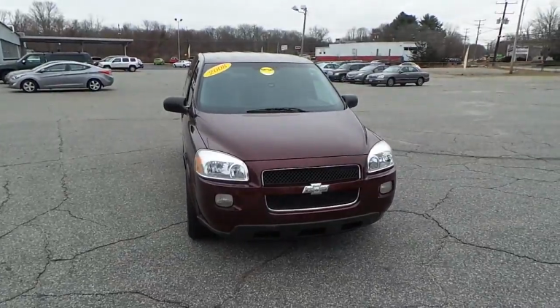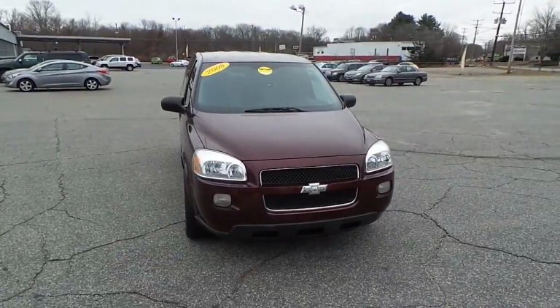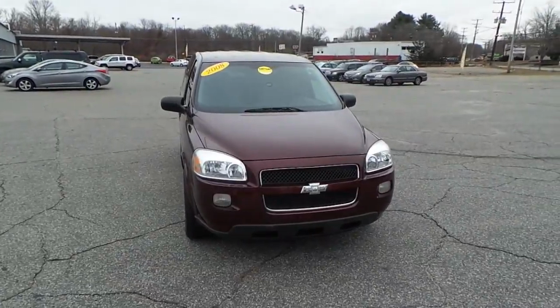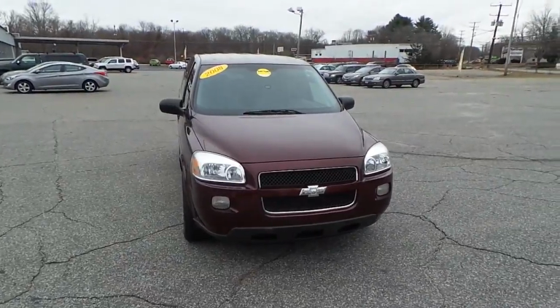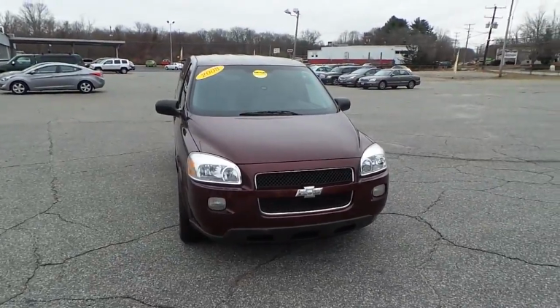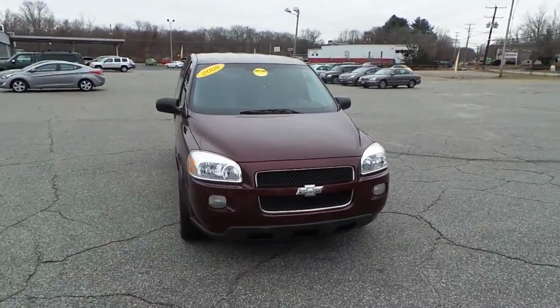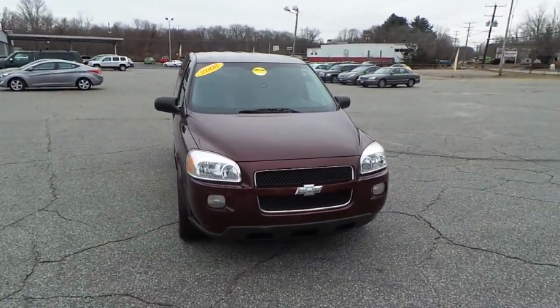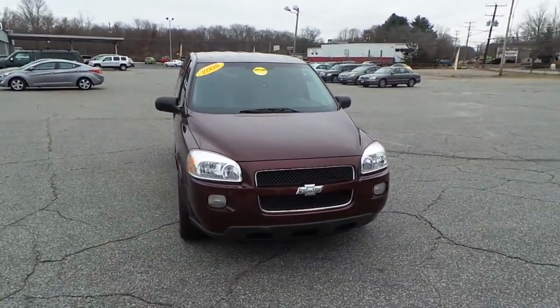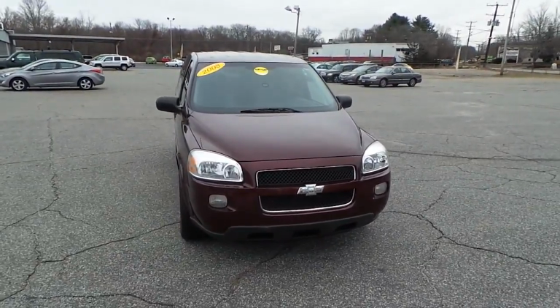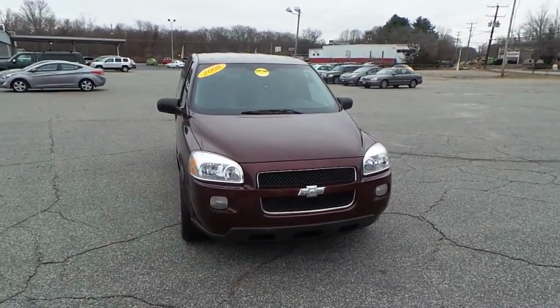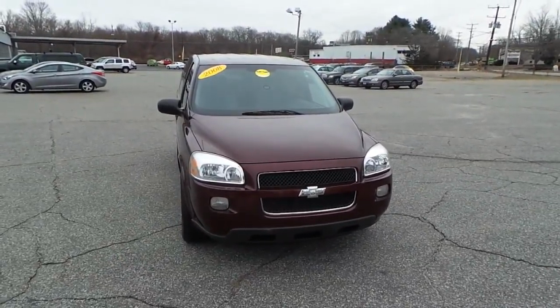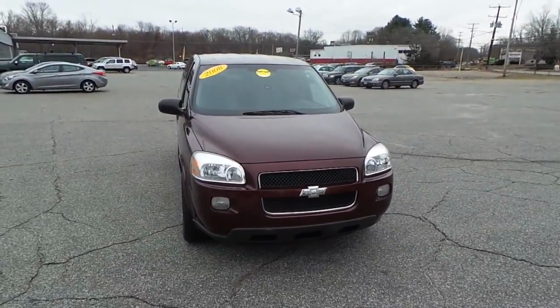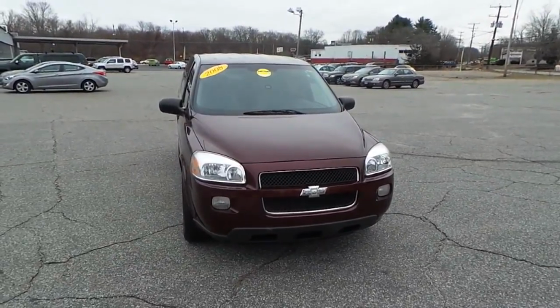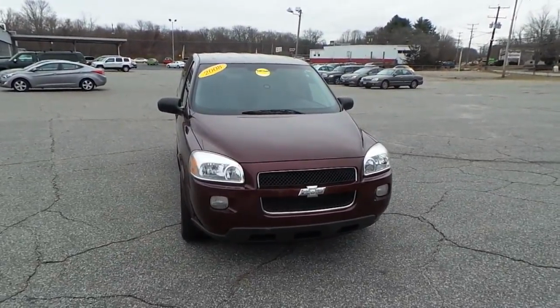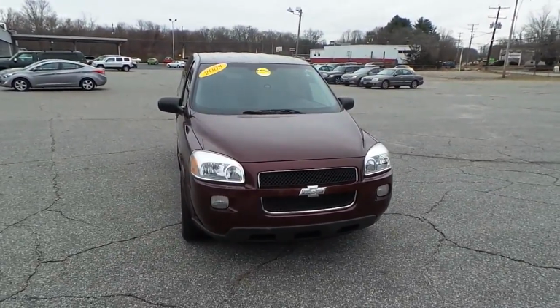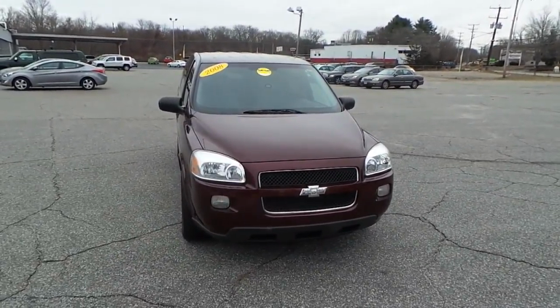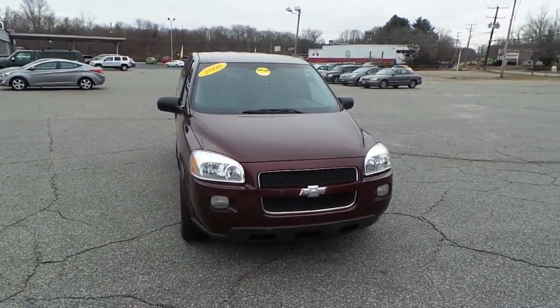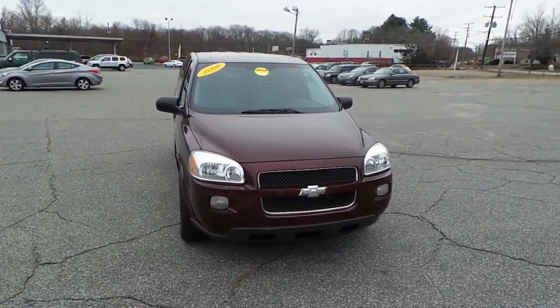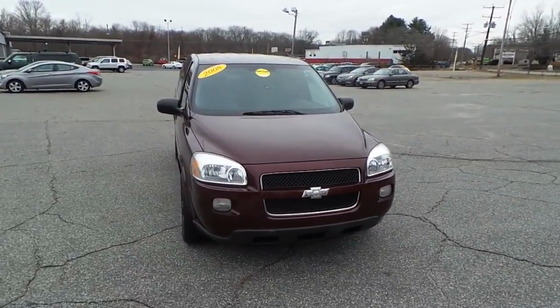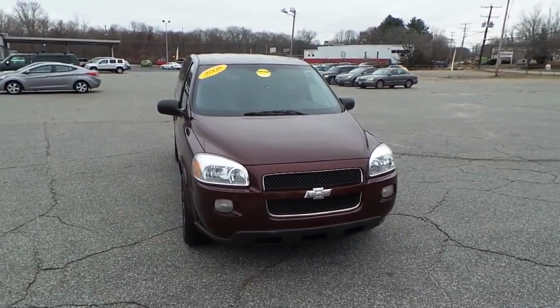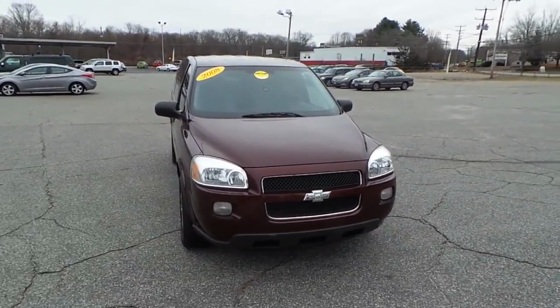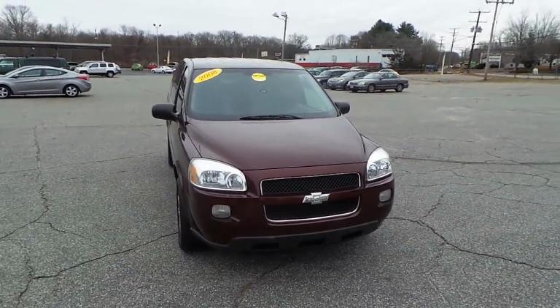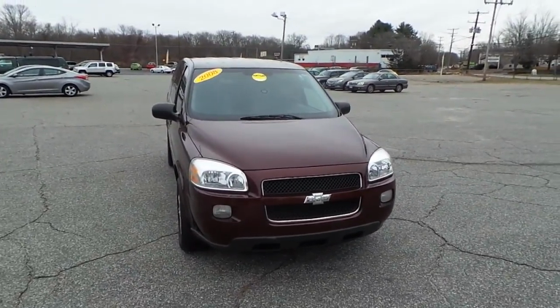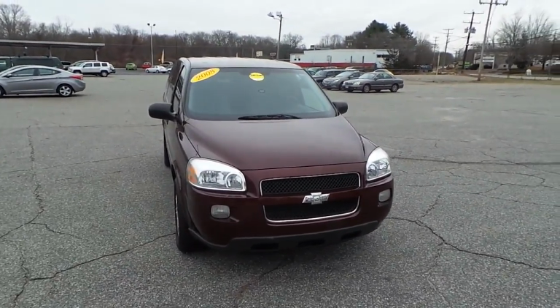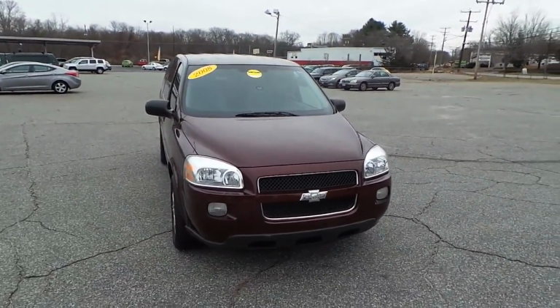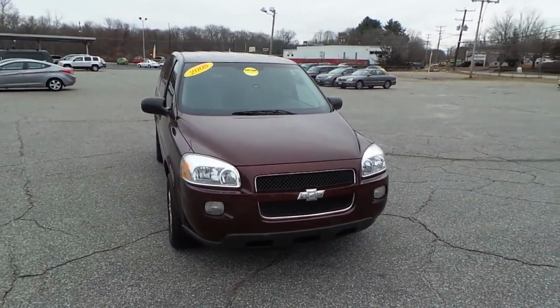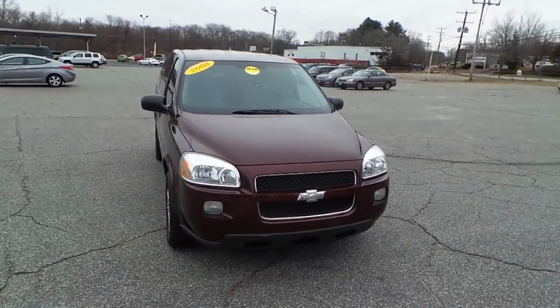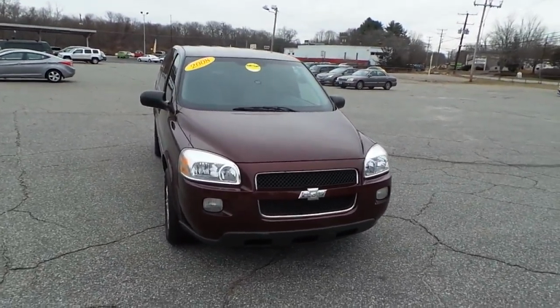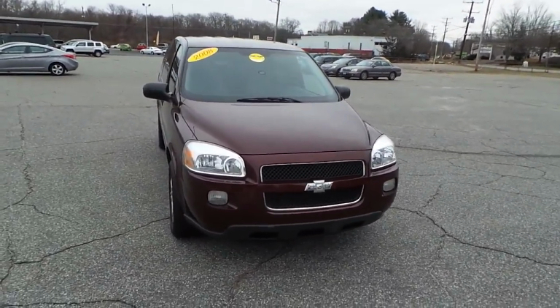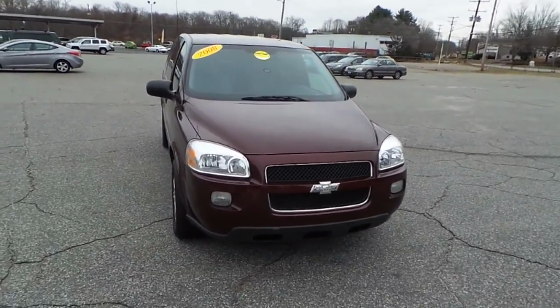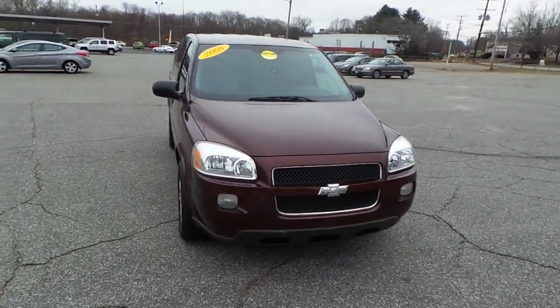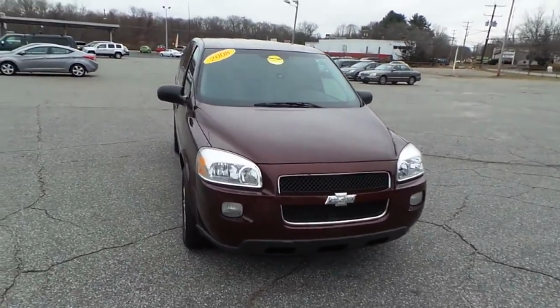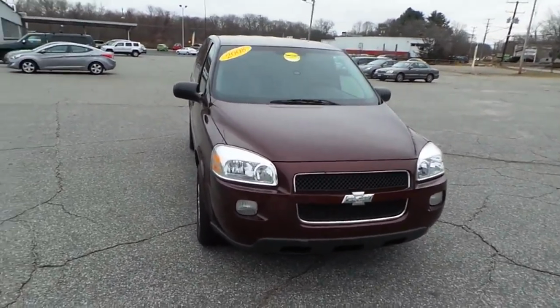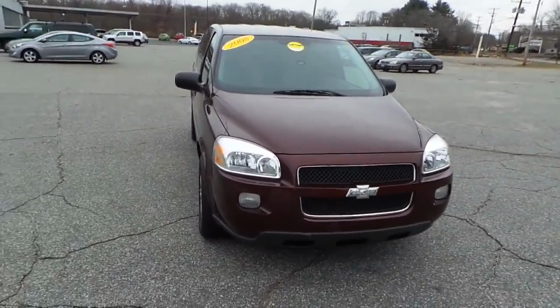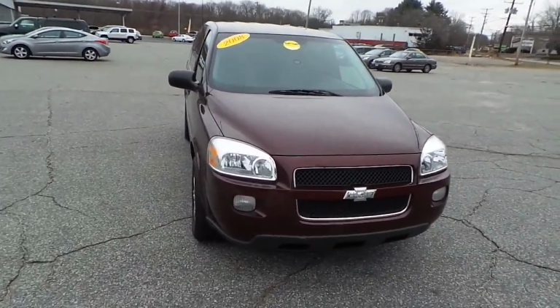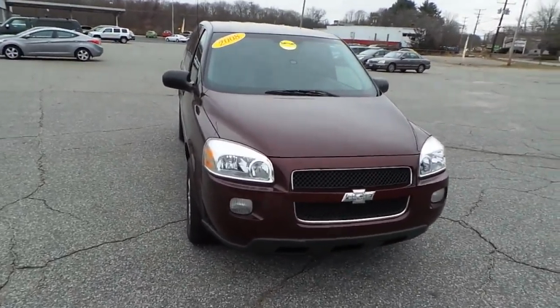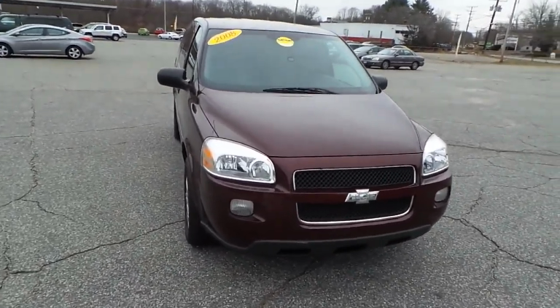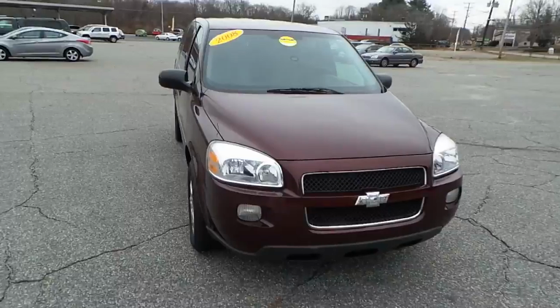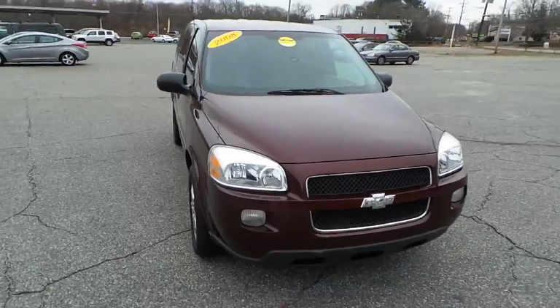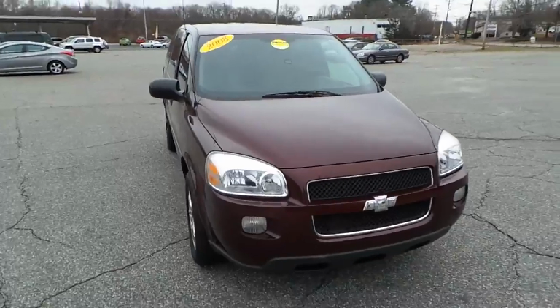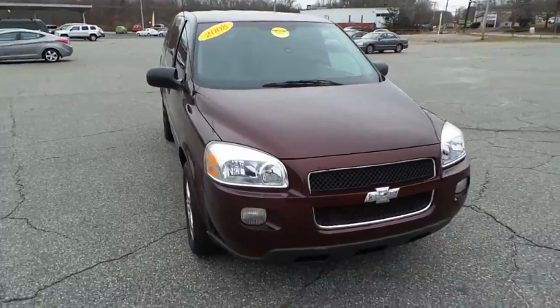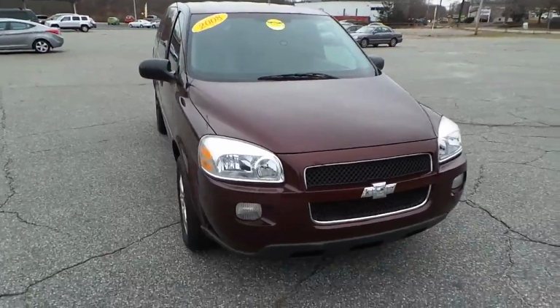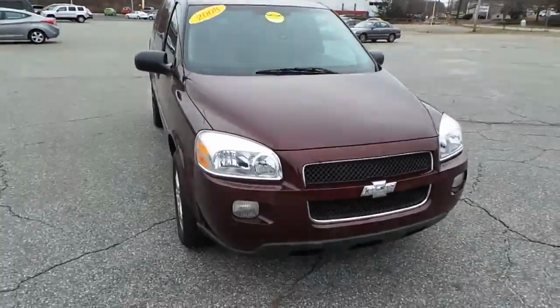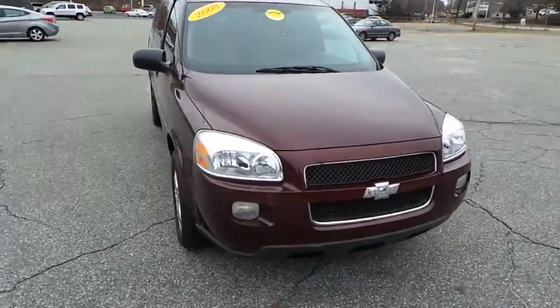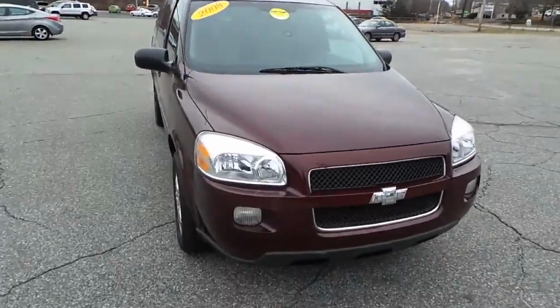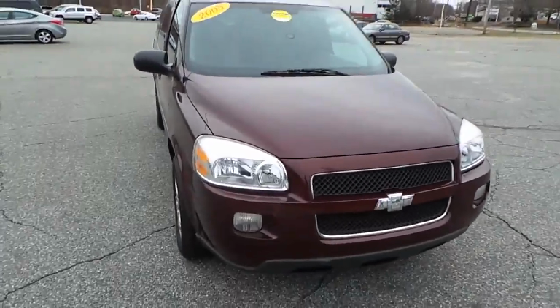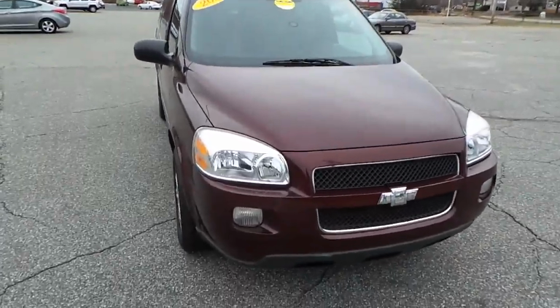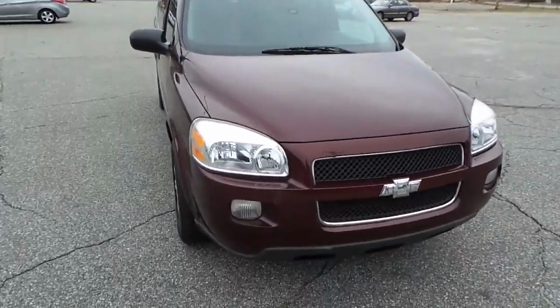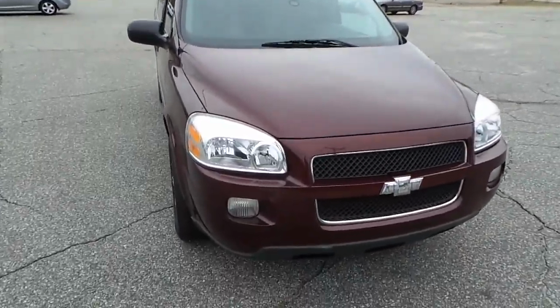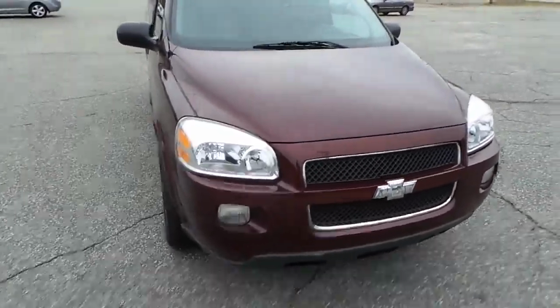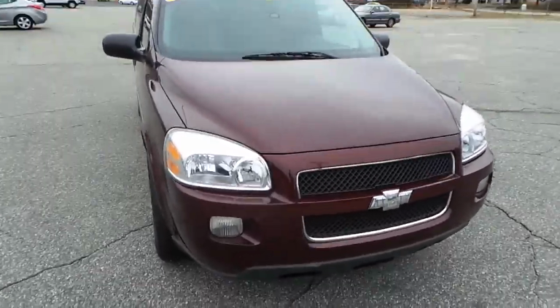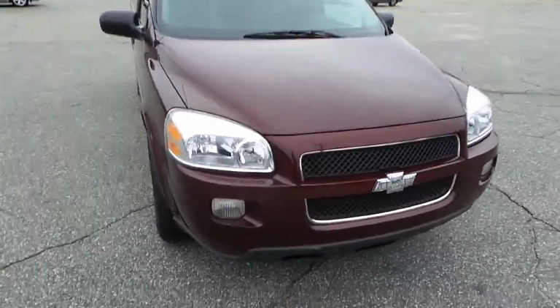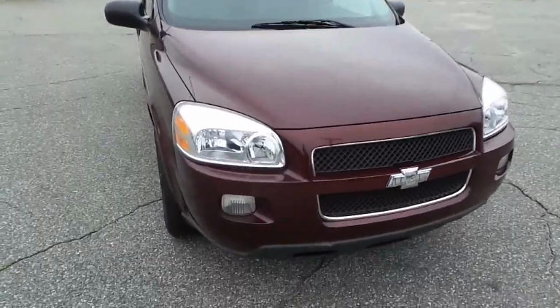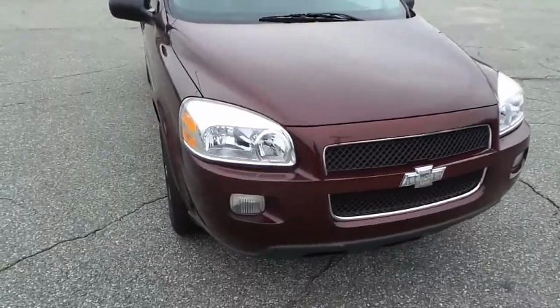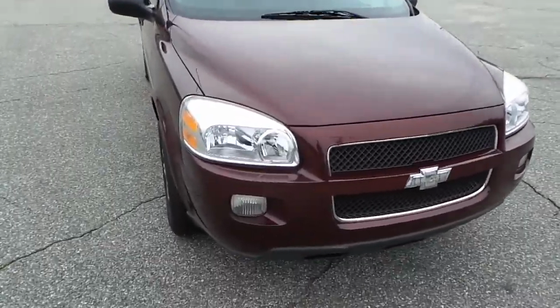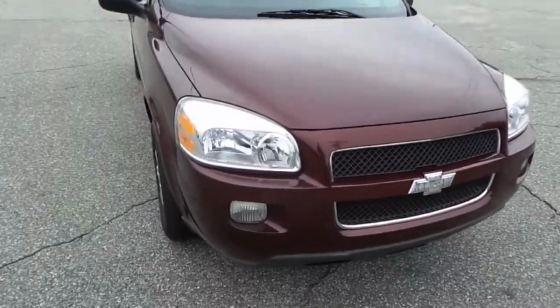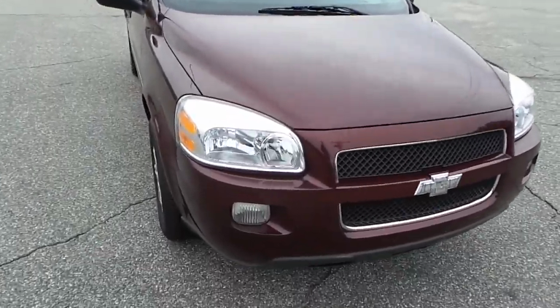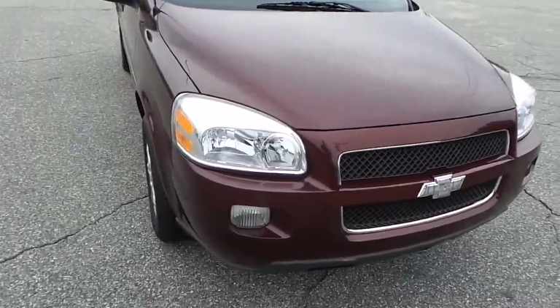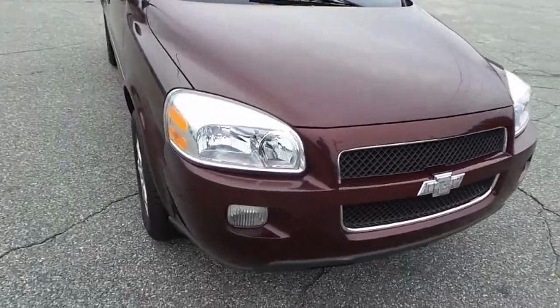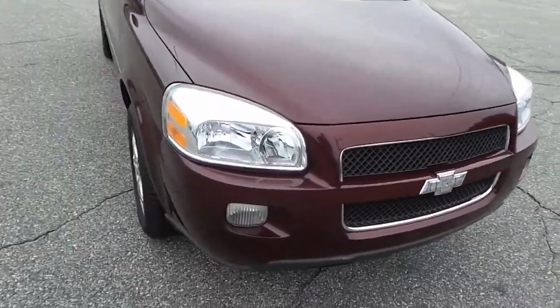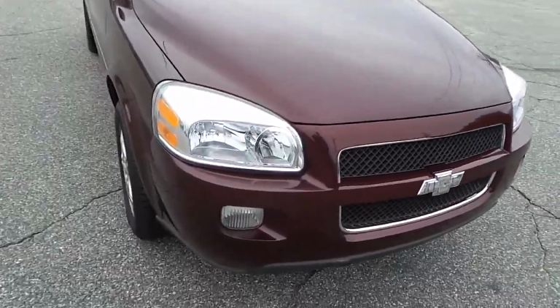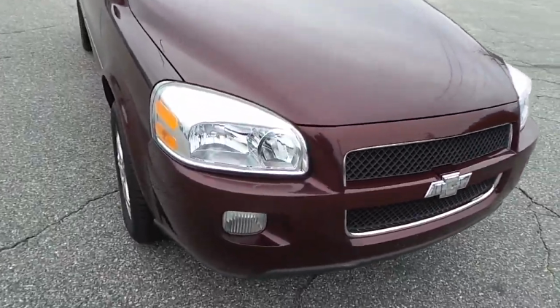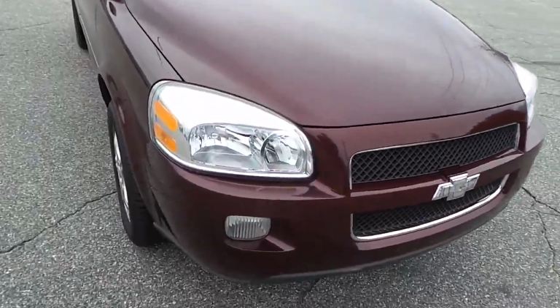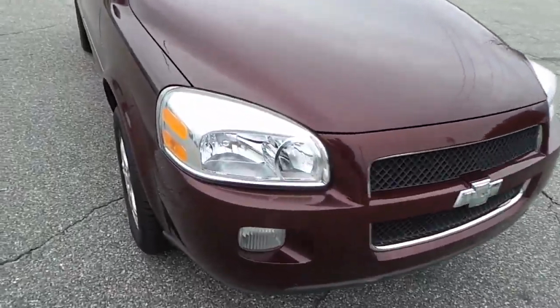Hi Jesse, this is Todd from Wild Hyundai taking you on a personalized video tour of the 2008 Chevy Uplander.